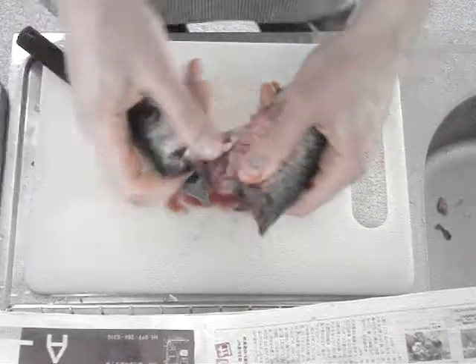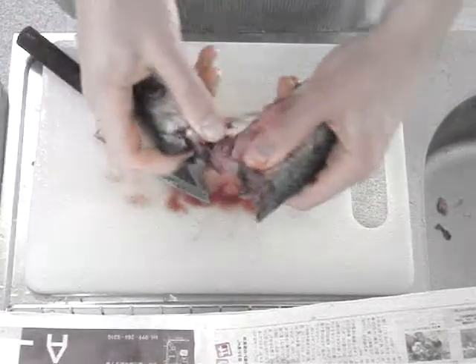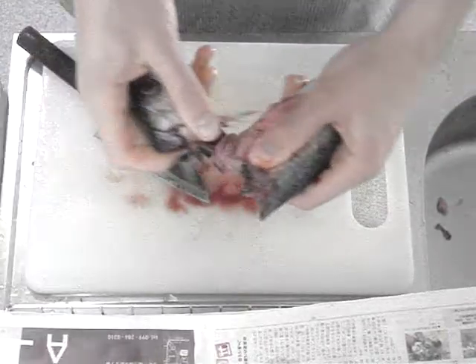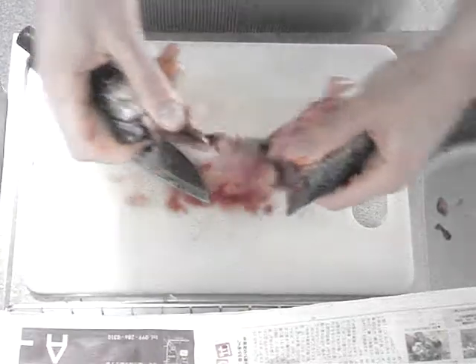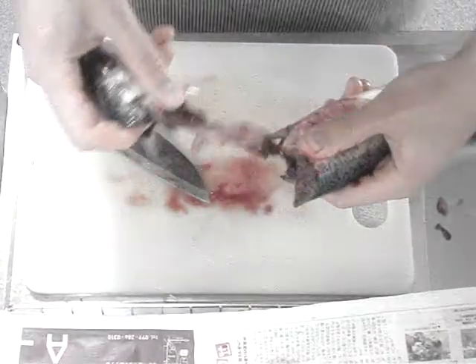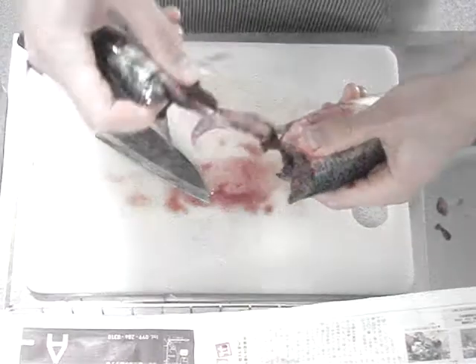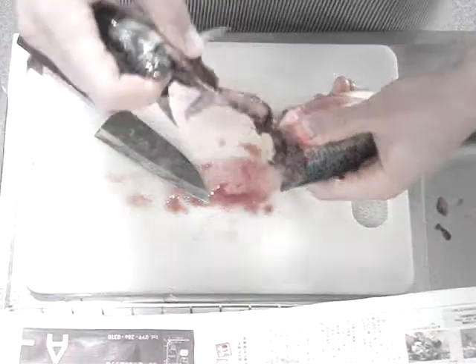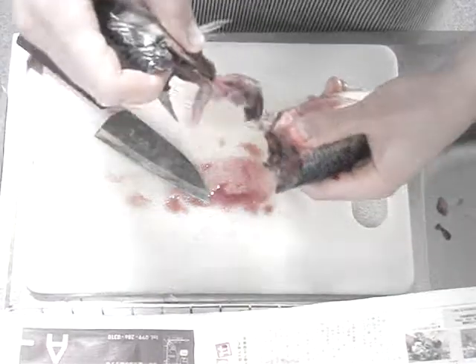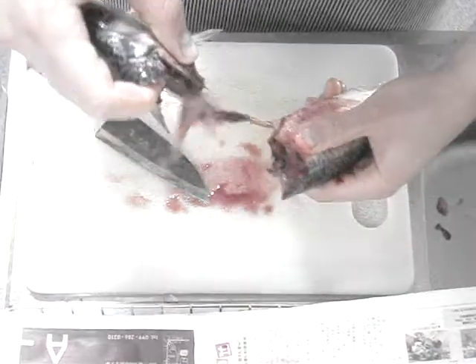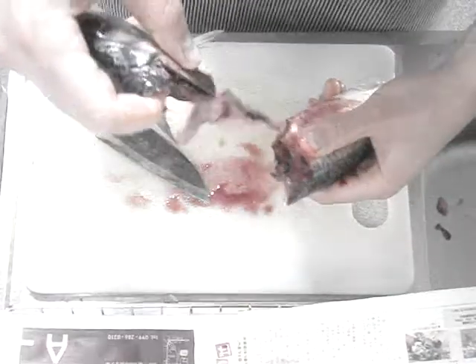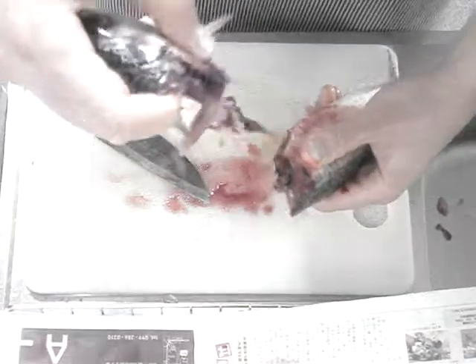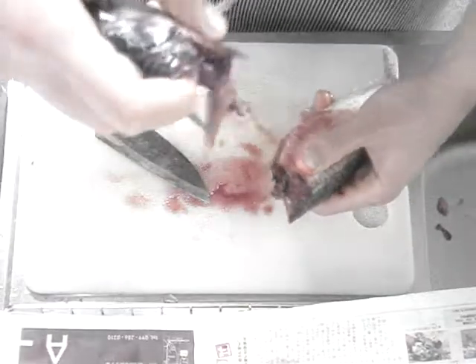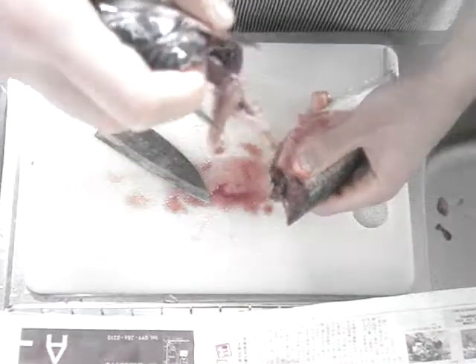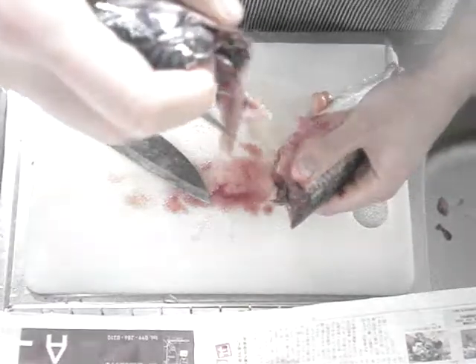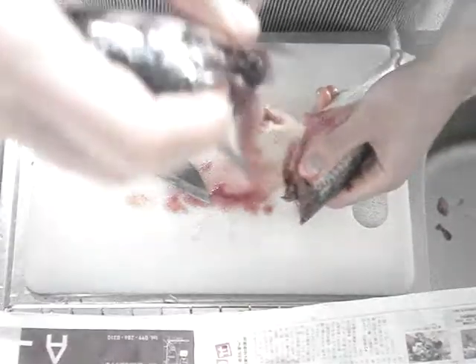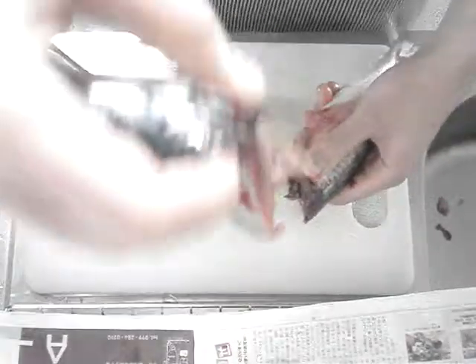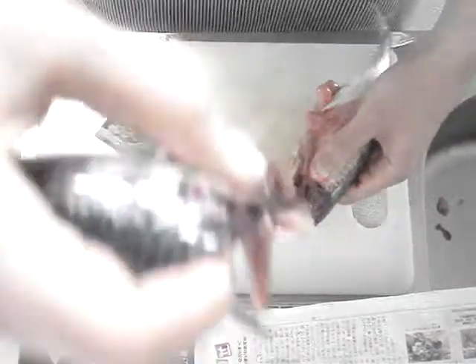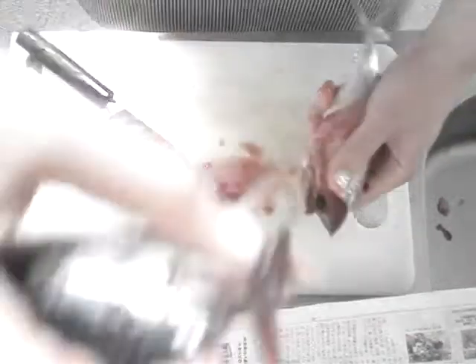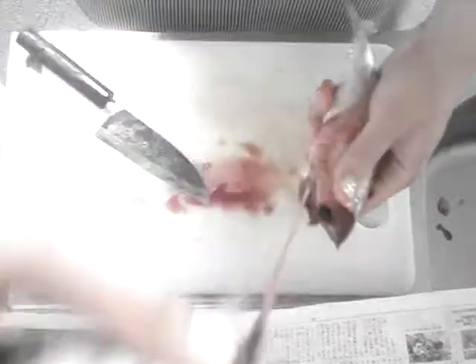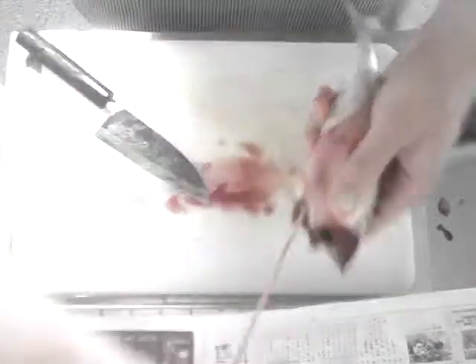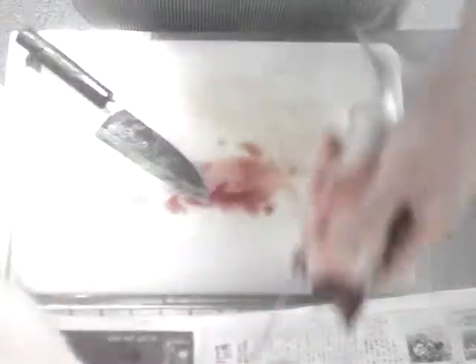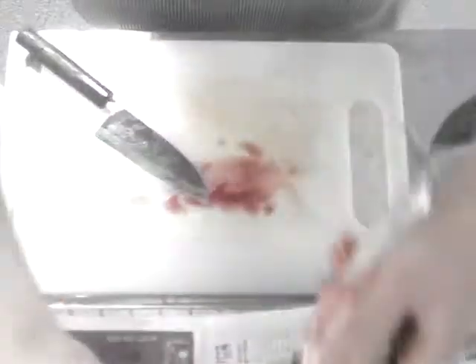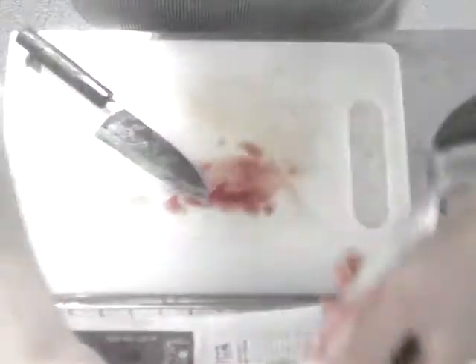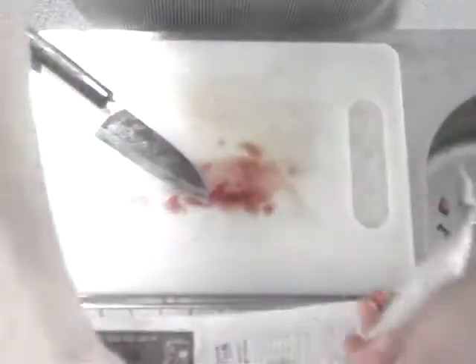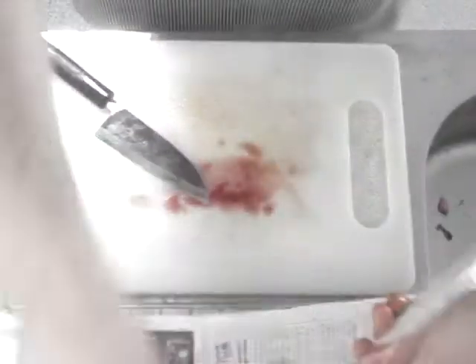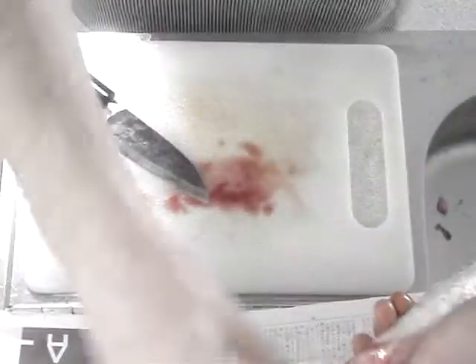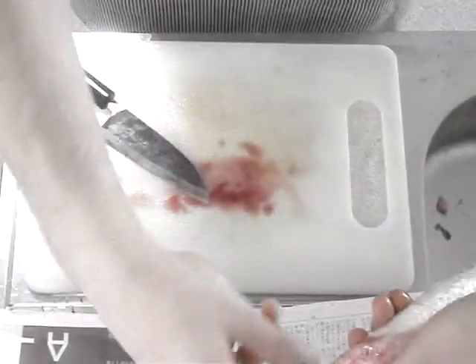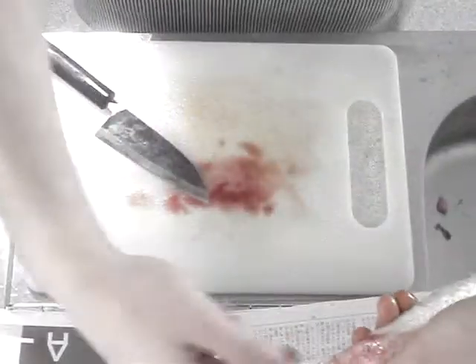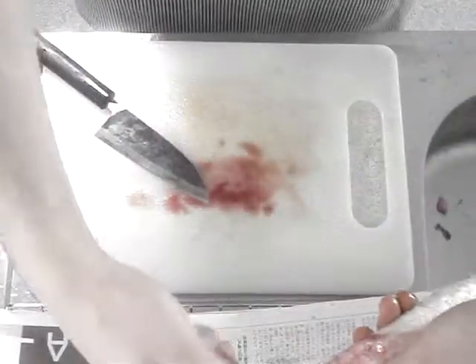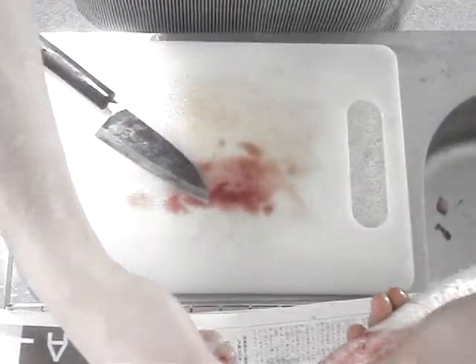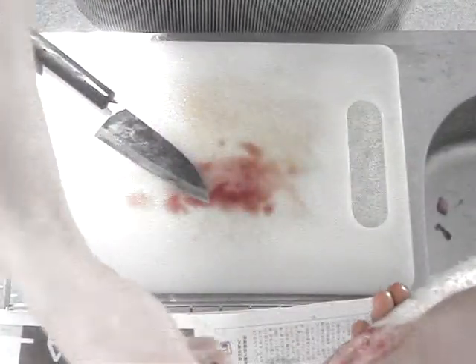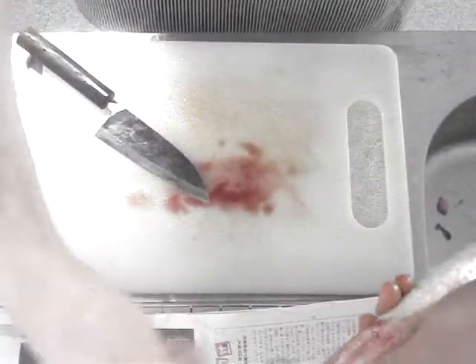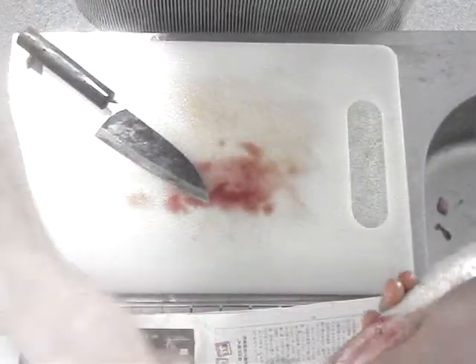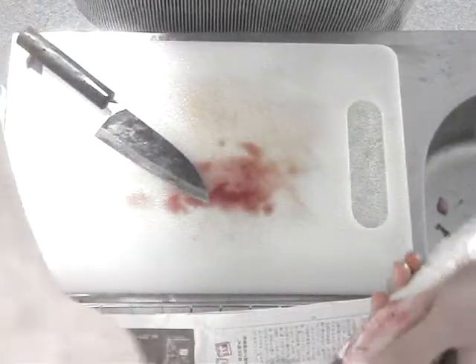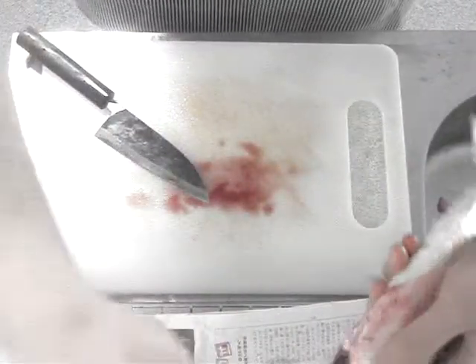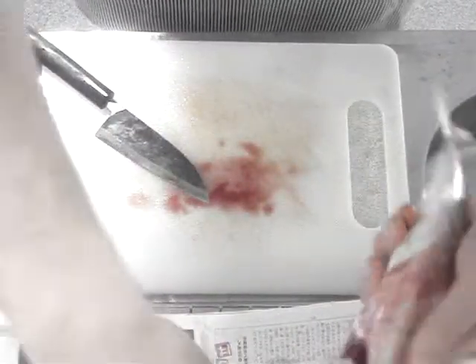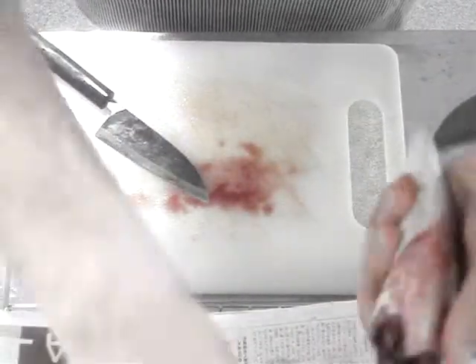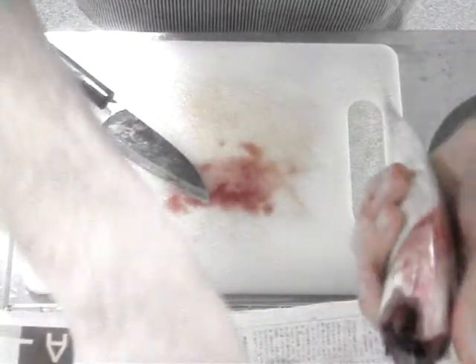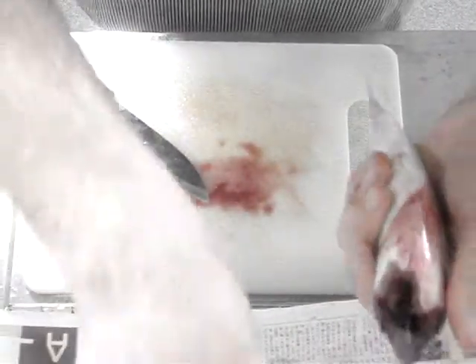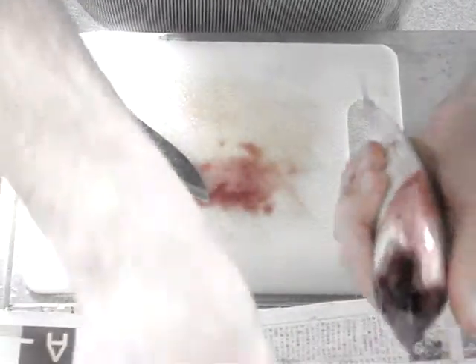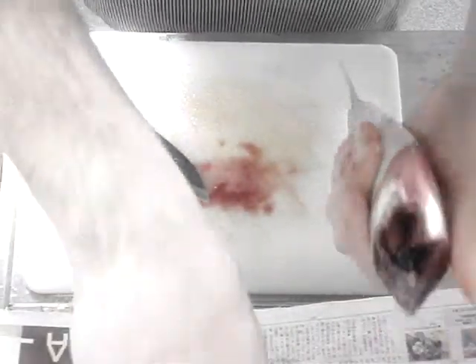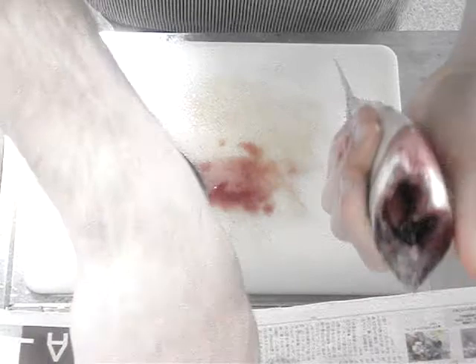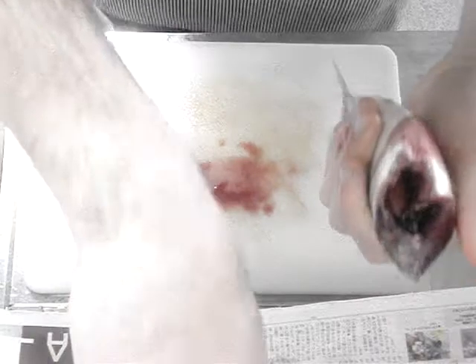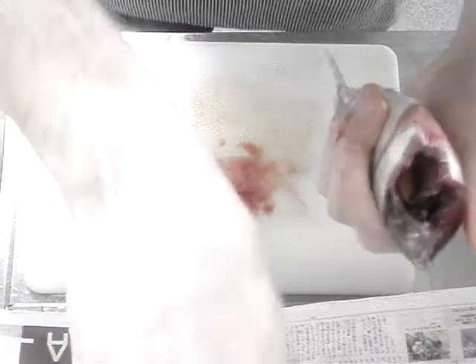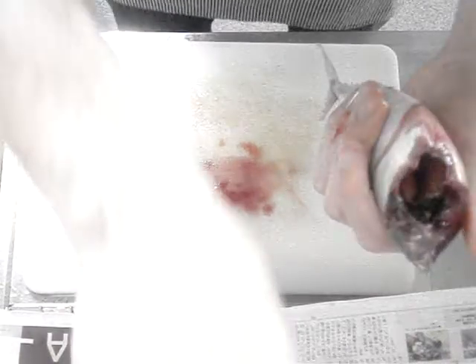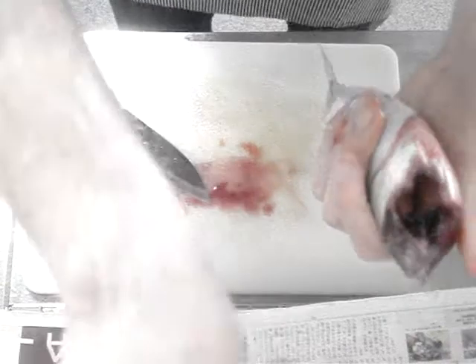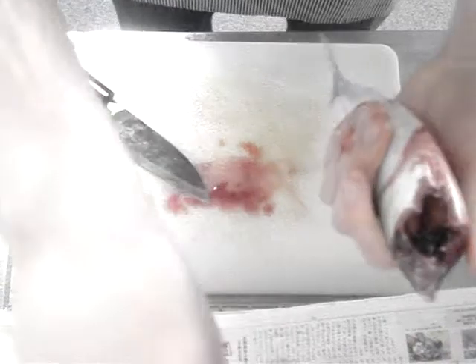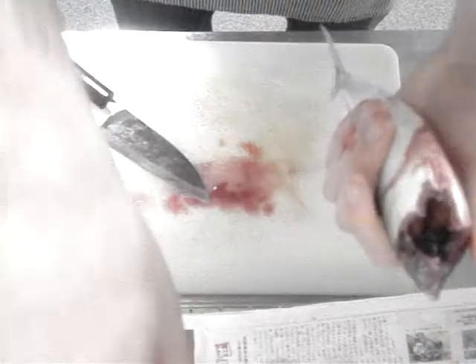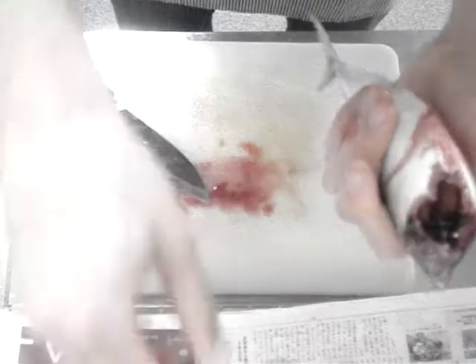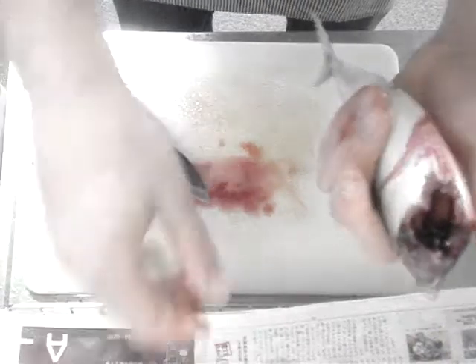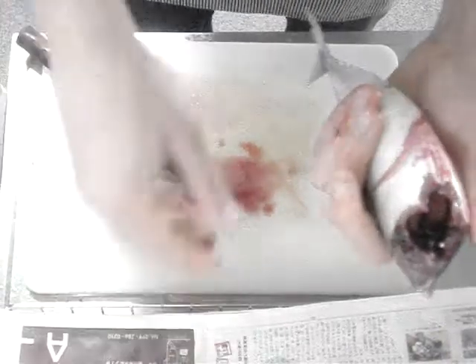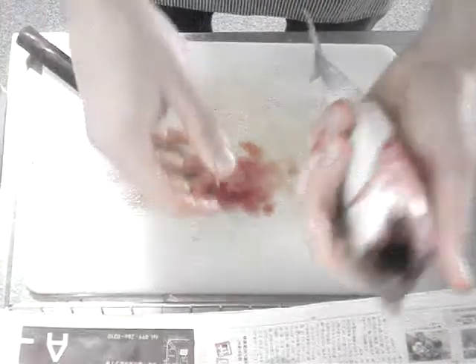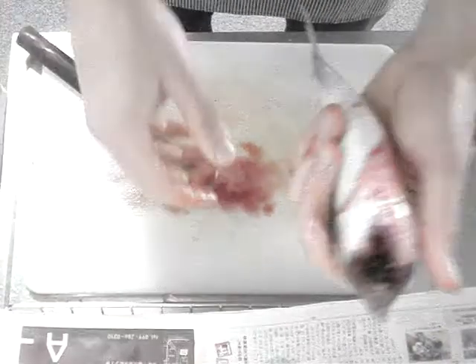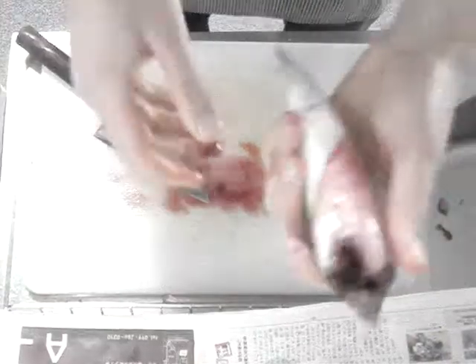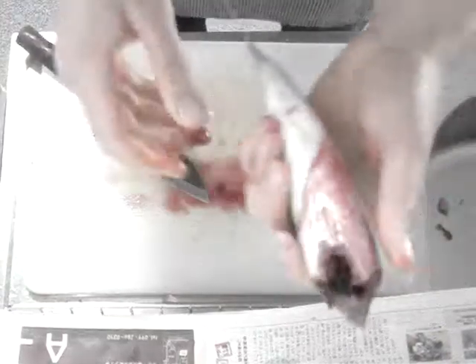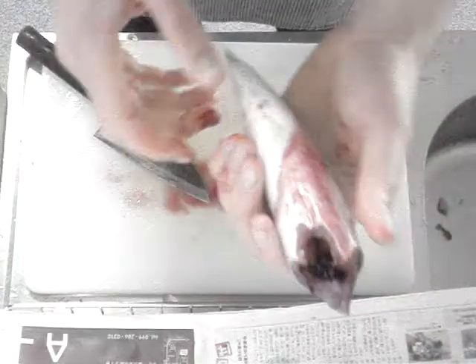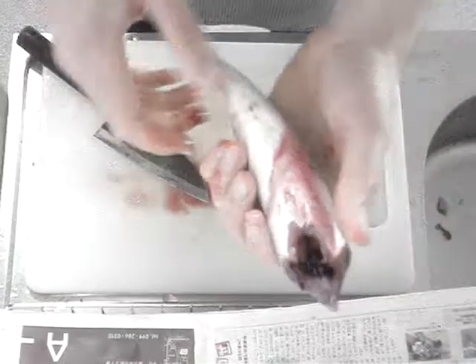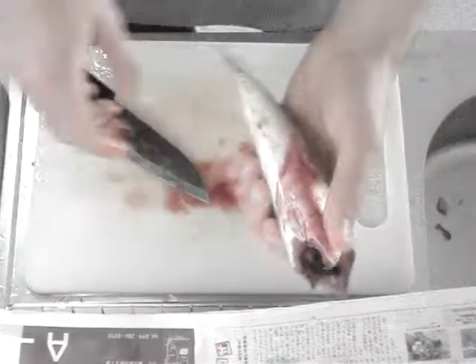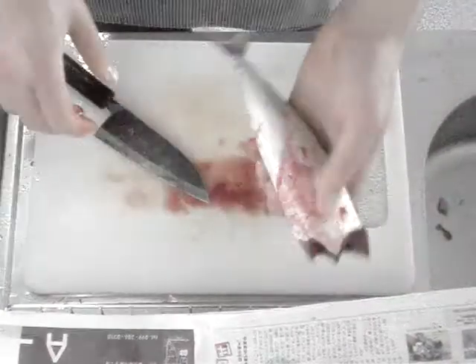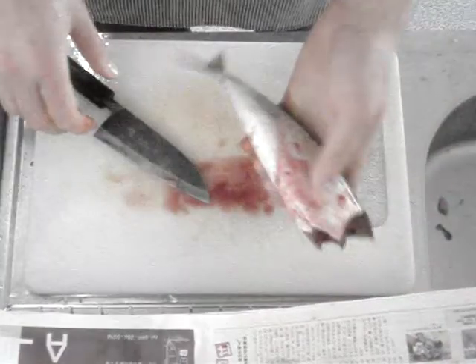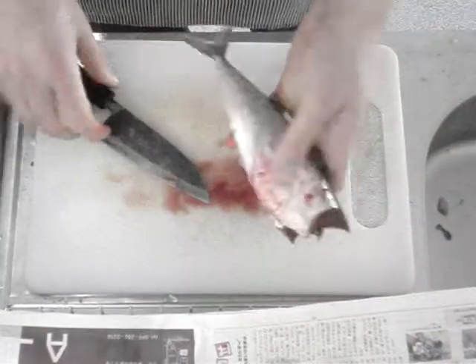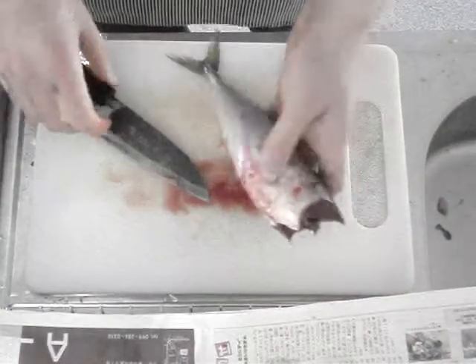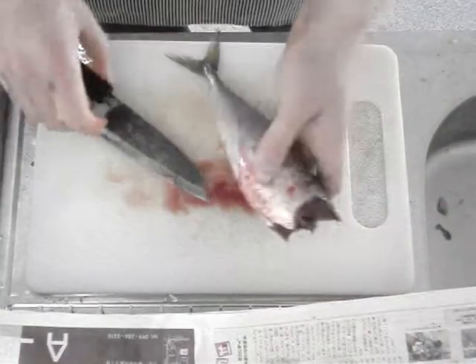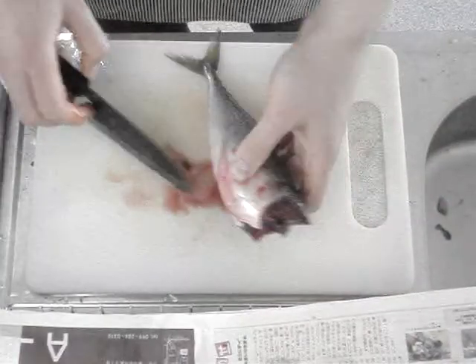Afterwards I'm going to split the head open, take out the gills, and then wash it up and use it for soup.